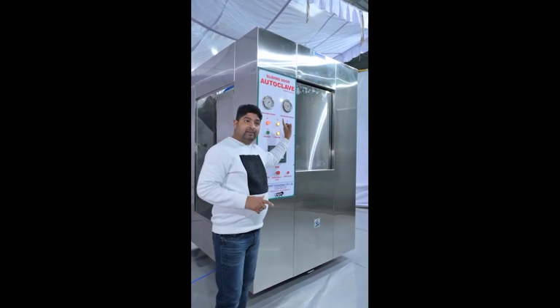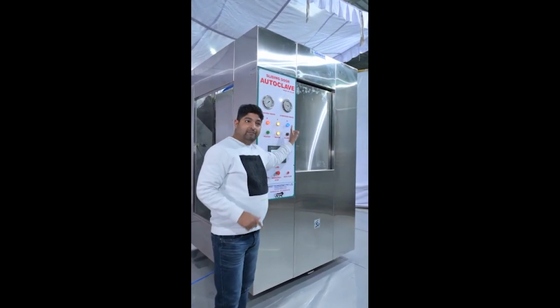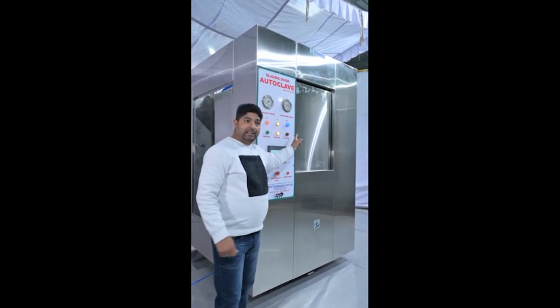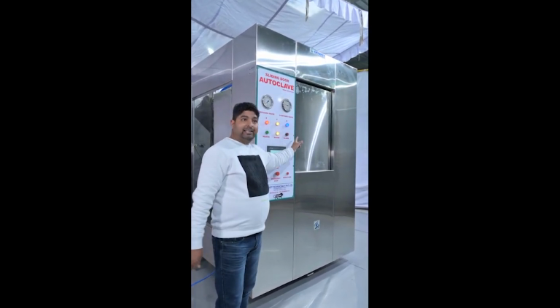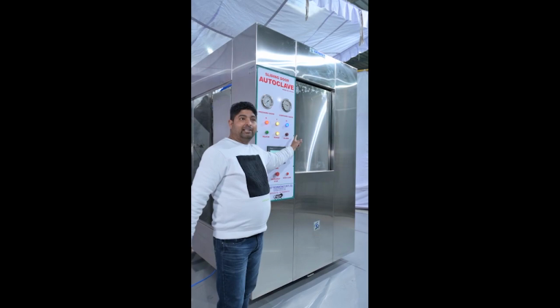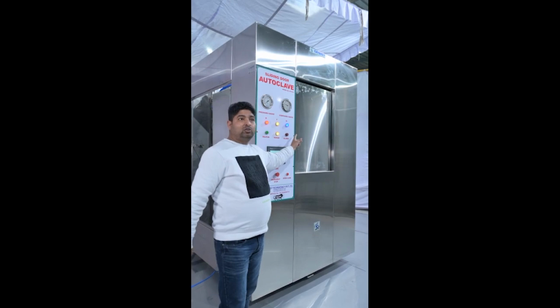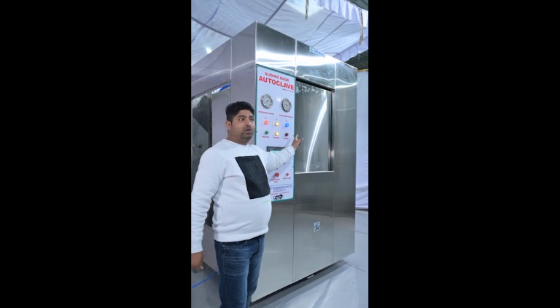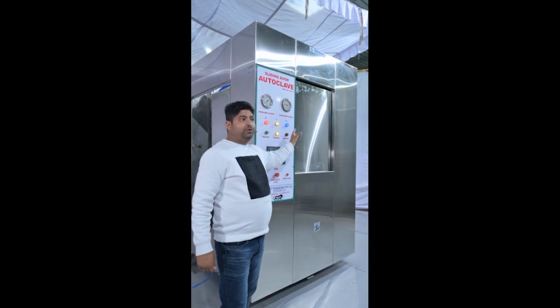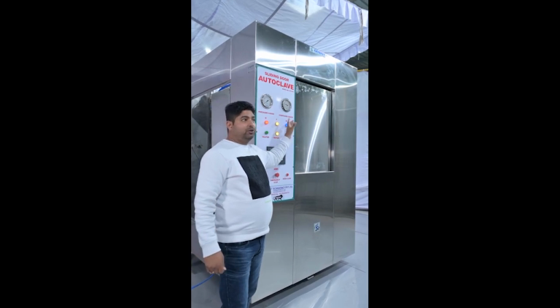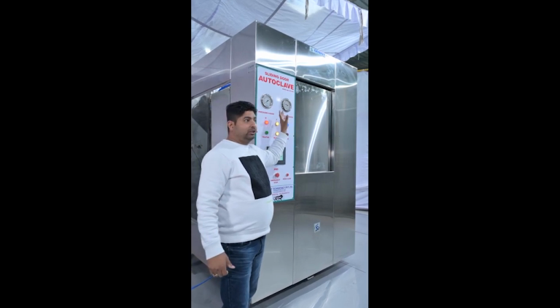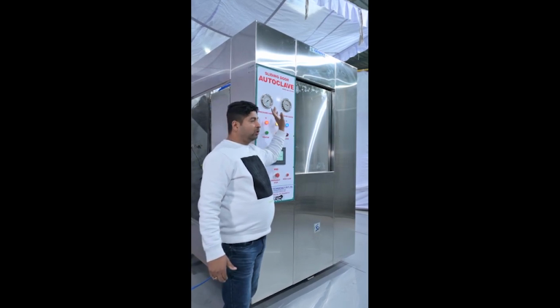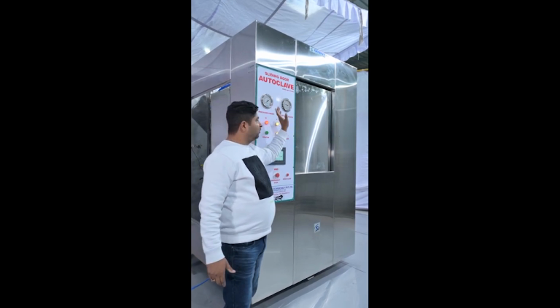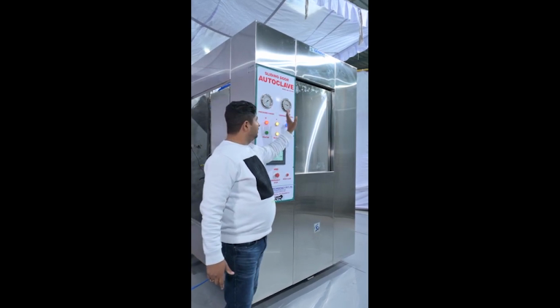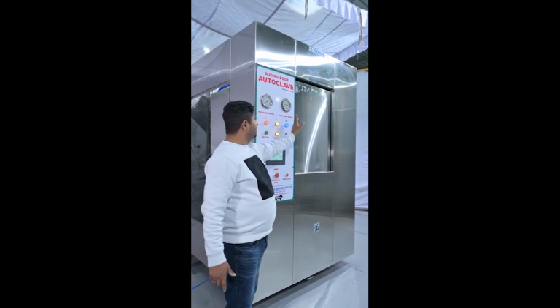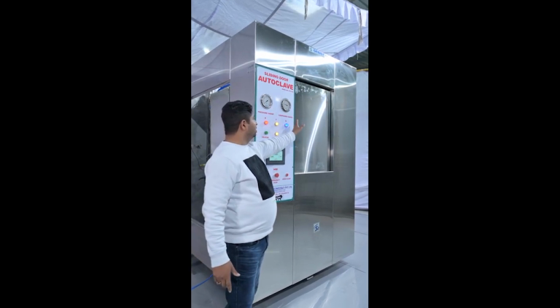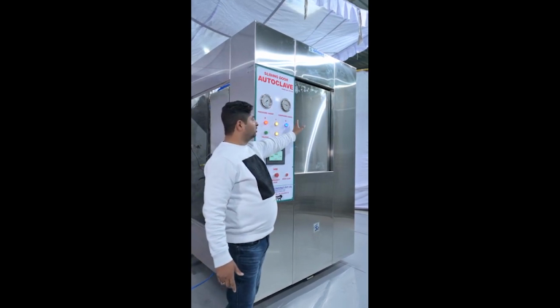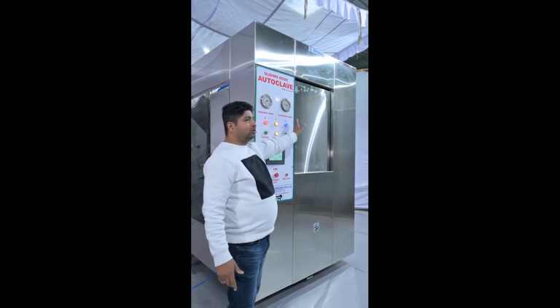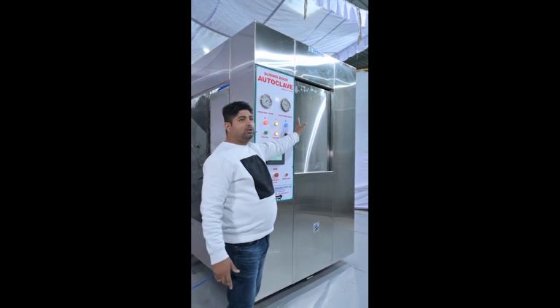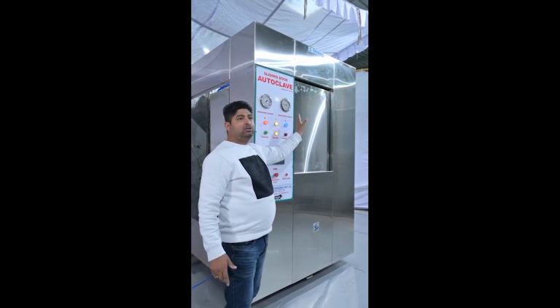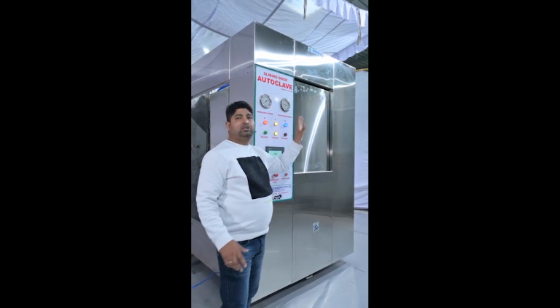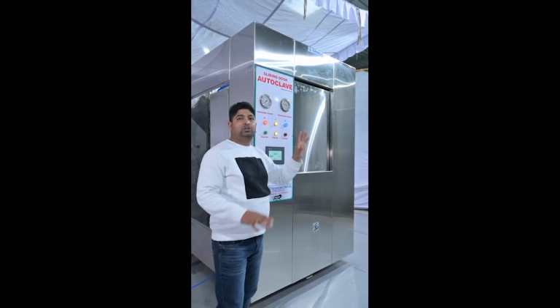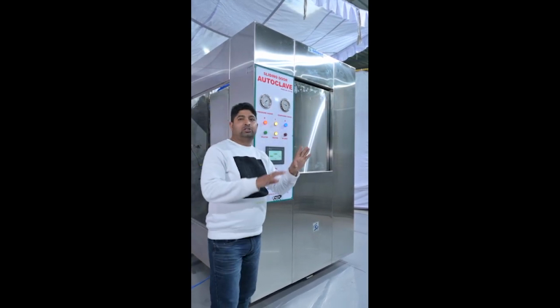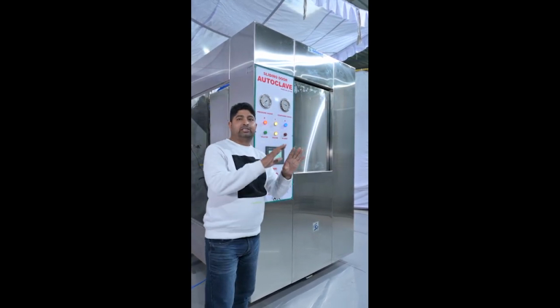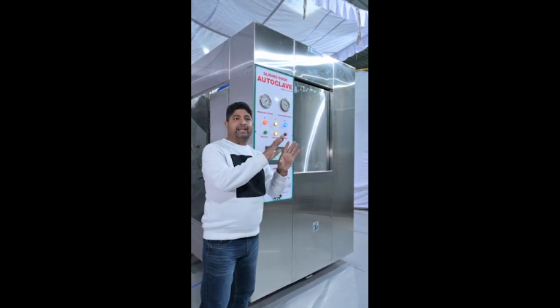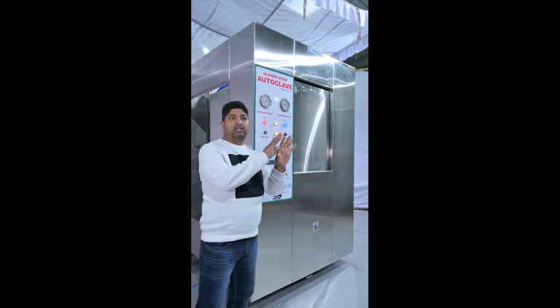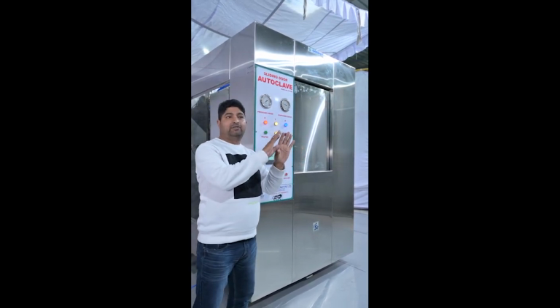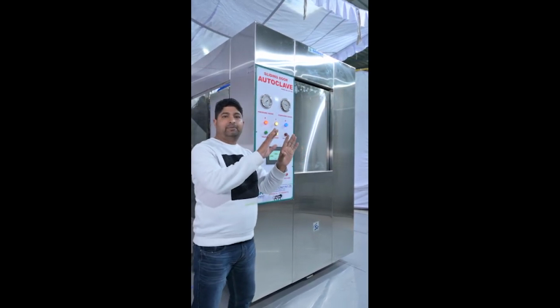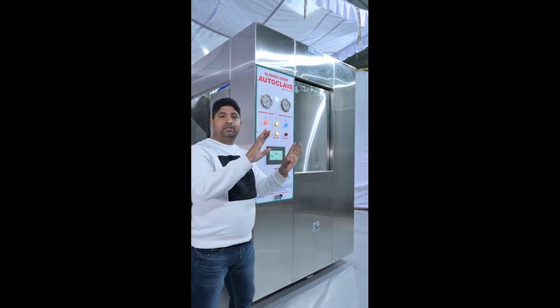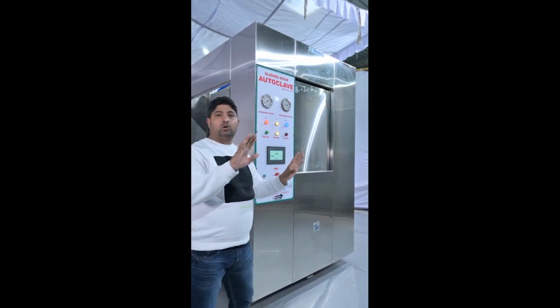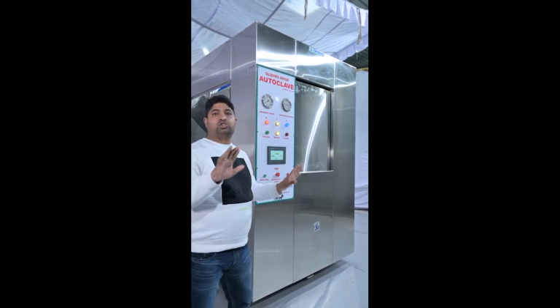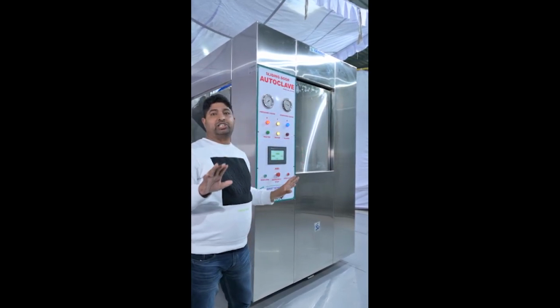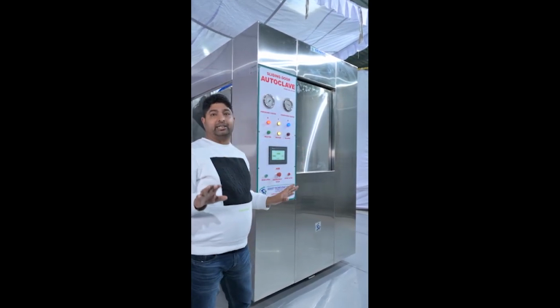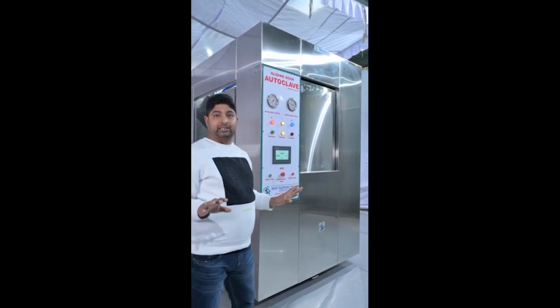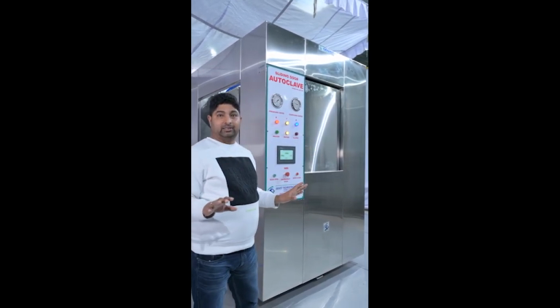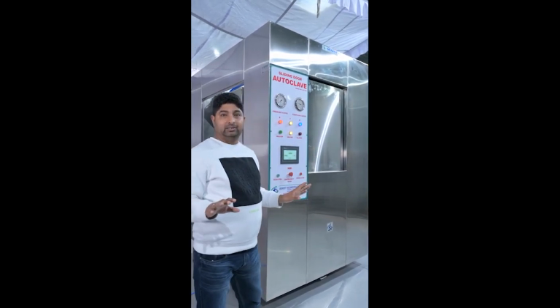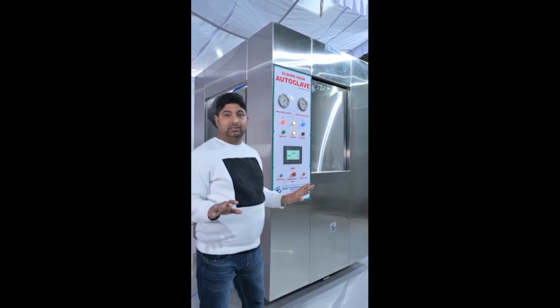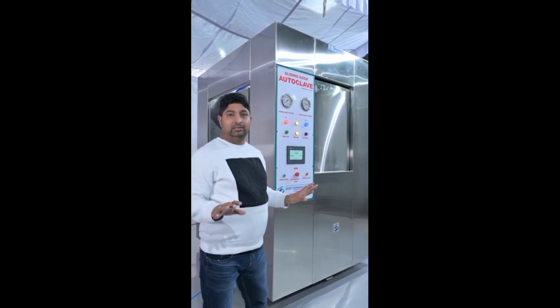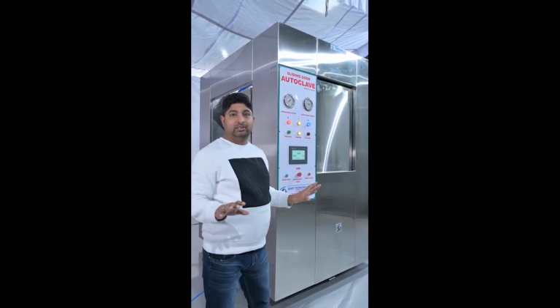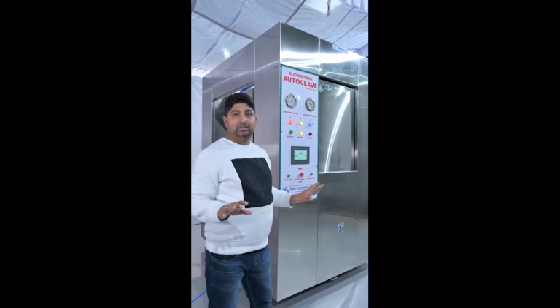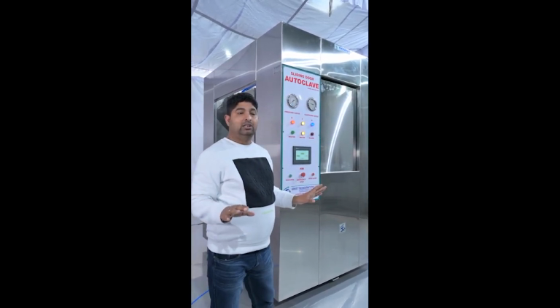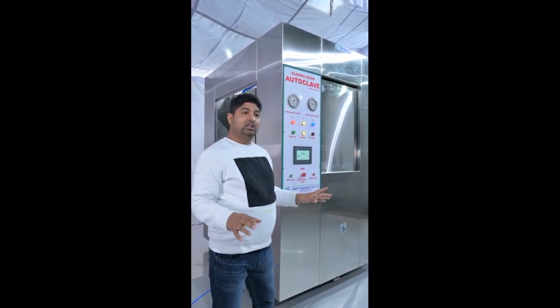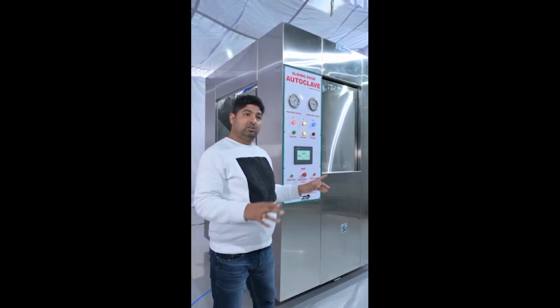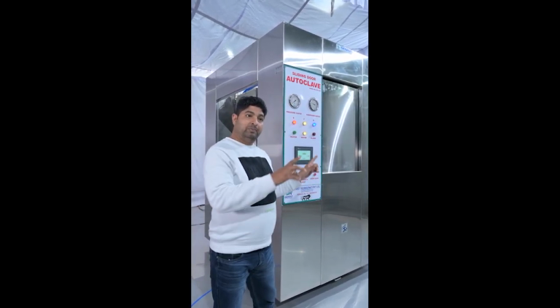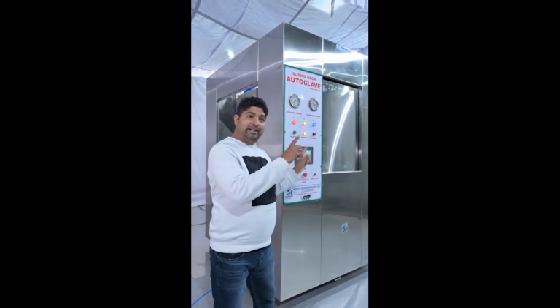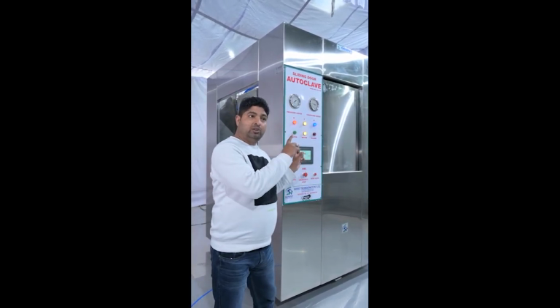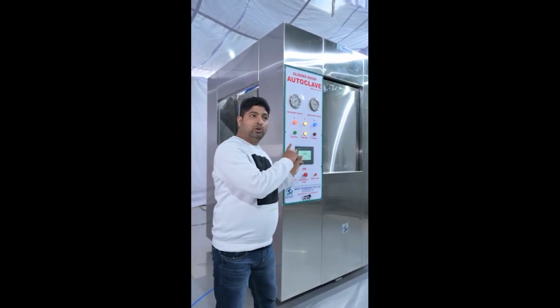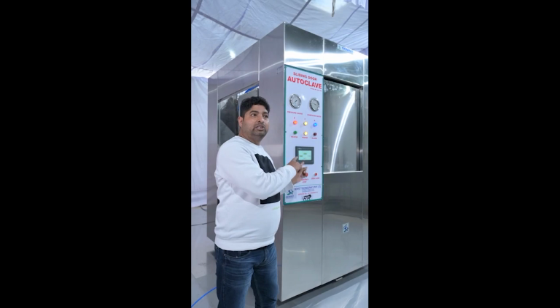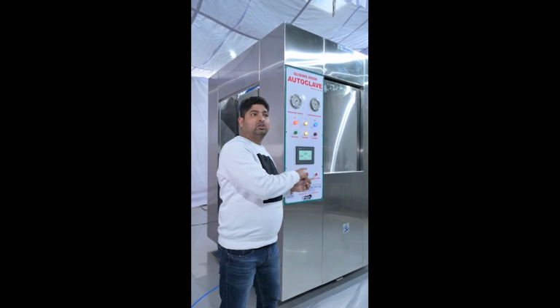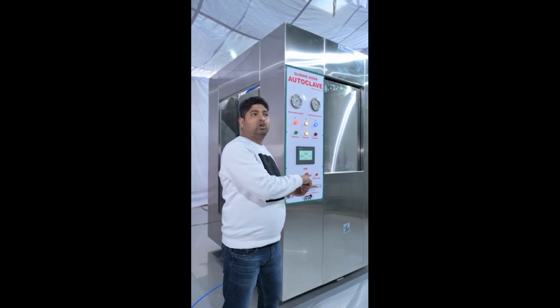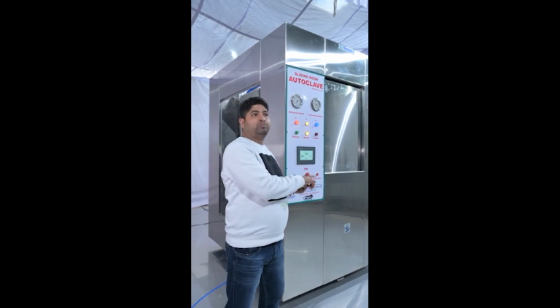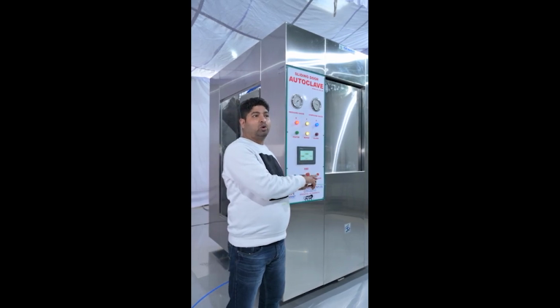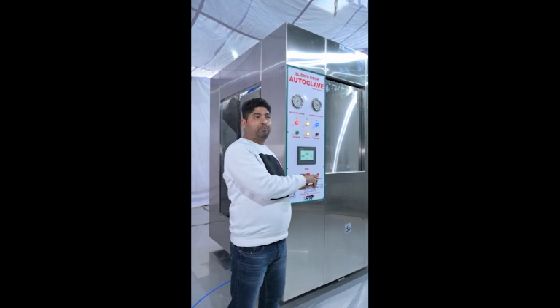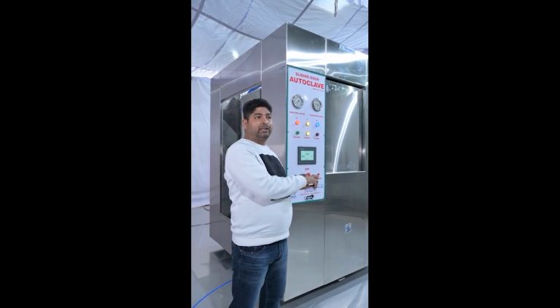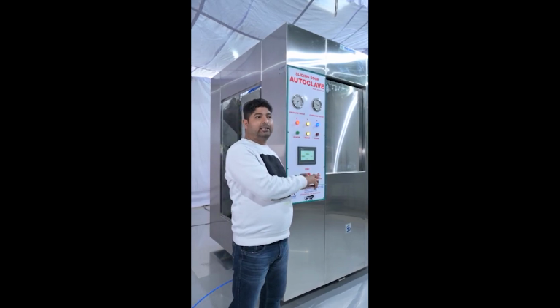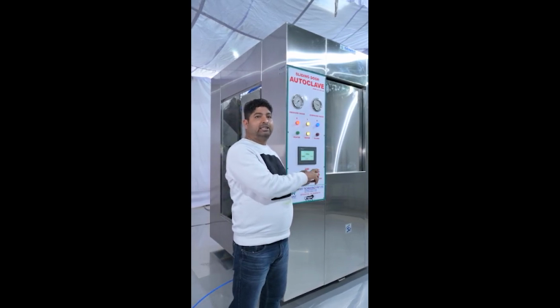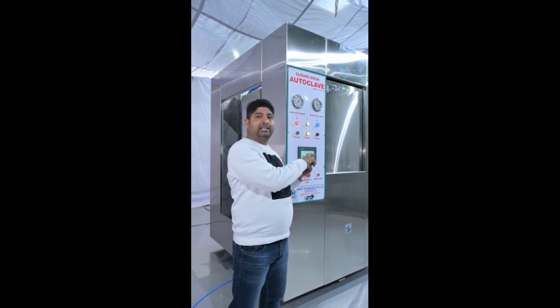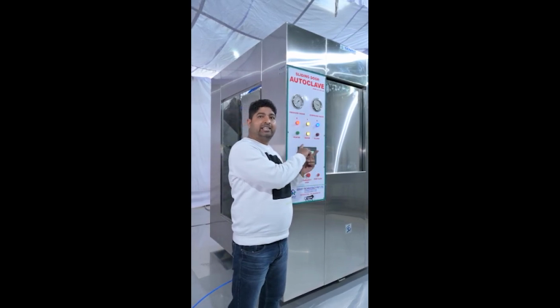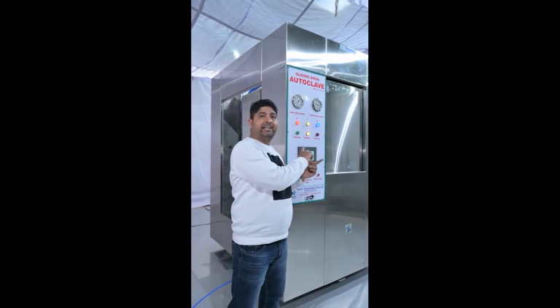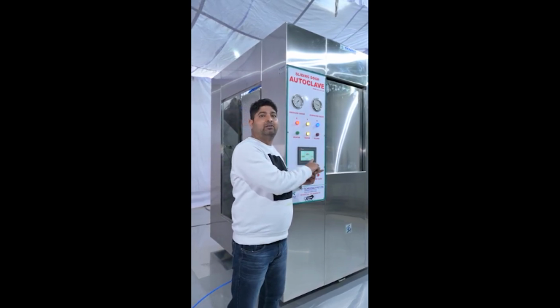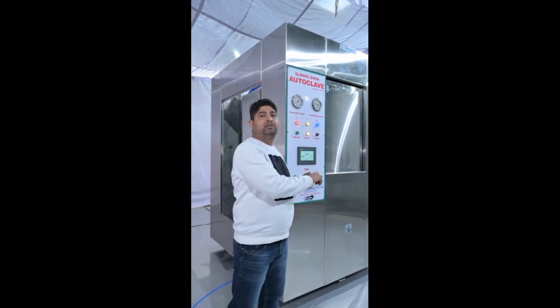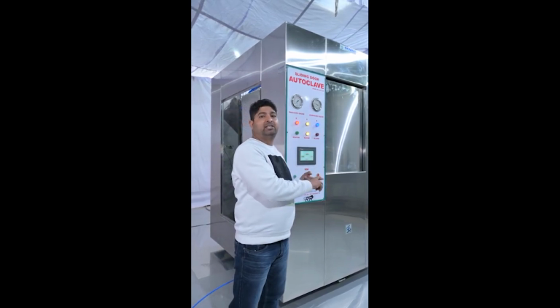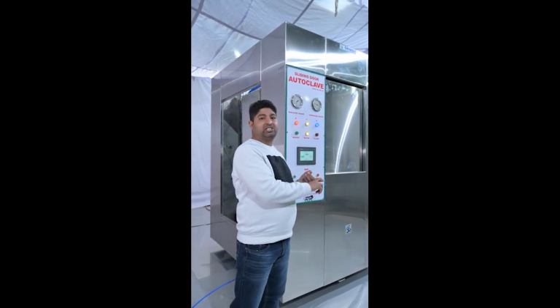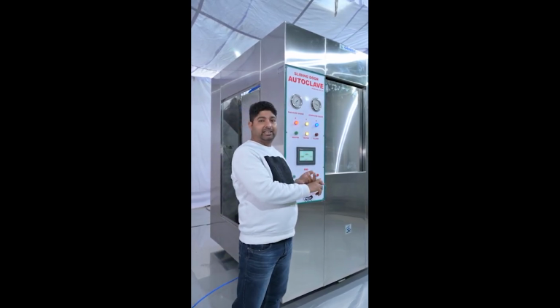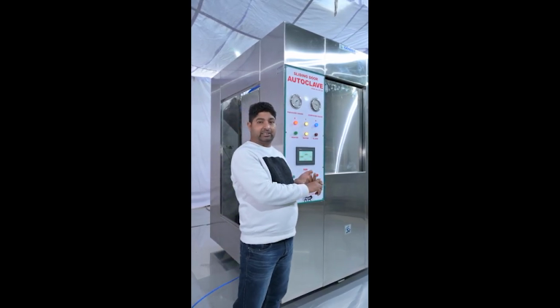If your door is not closed, your cycle will not start. Only when the door is properly closed will the cycle begin.